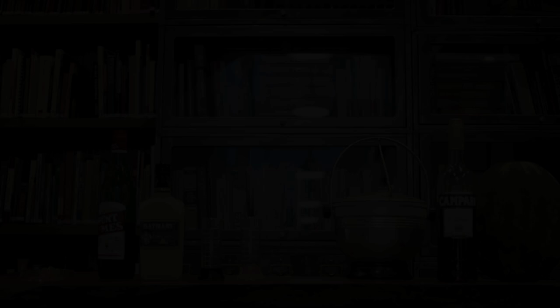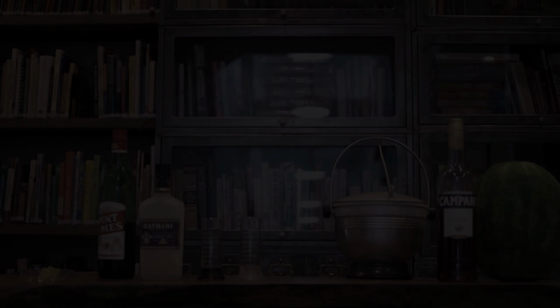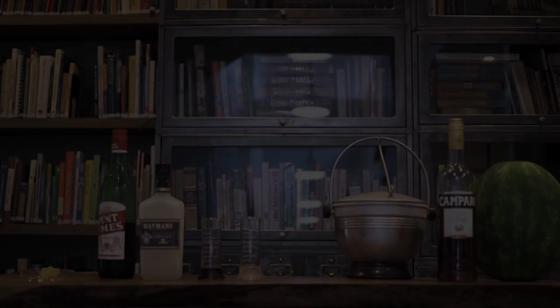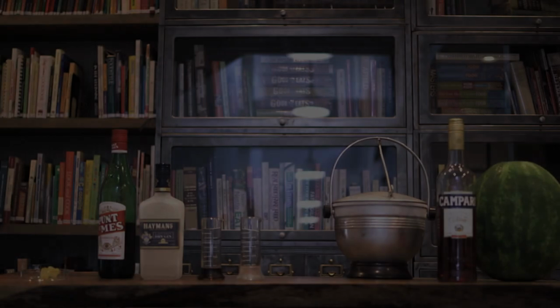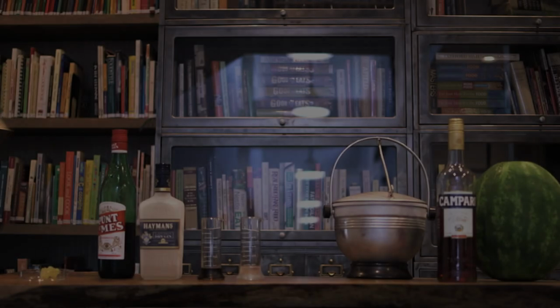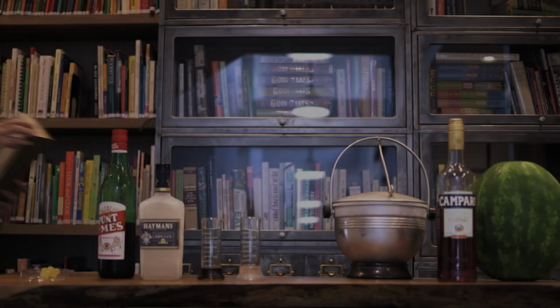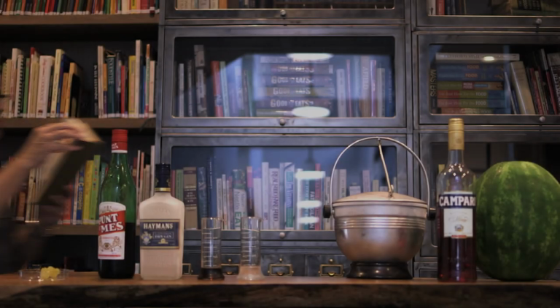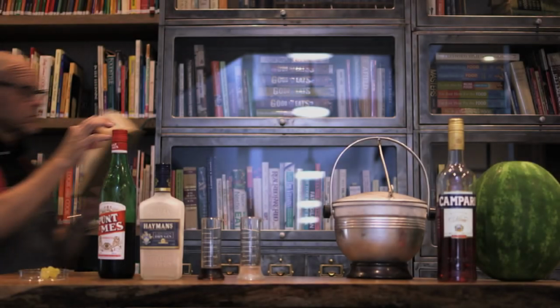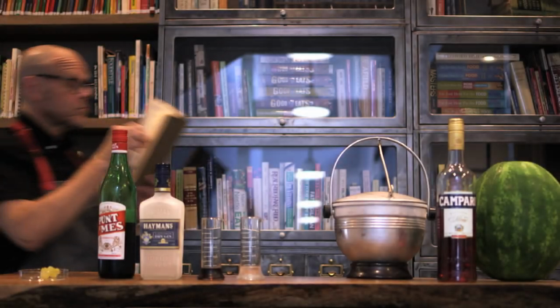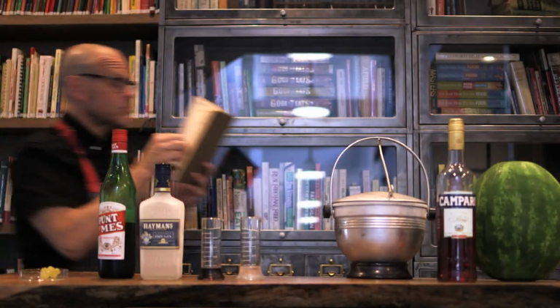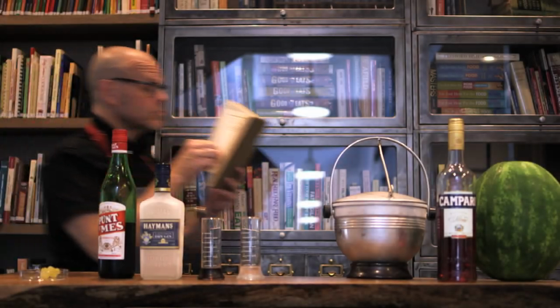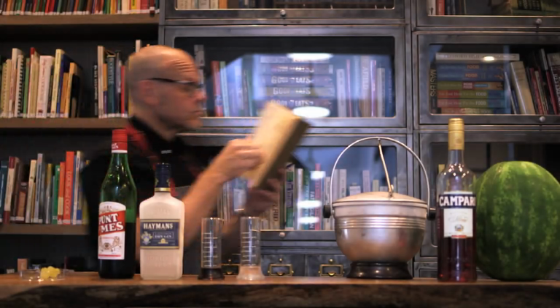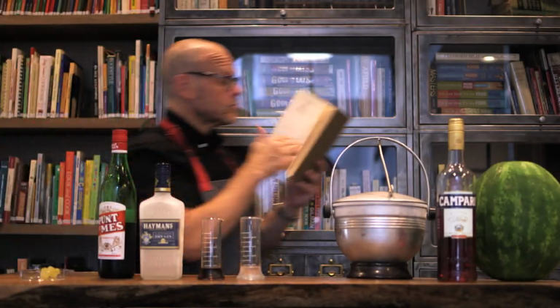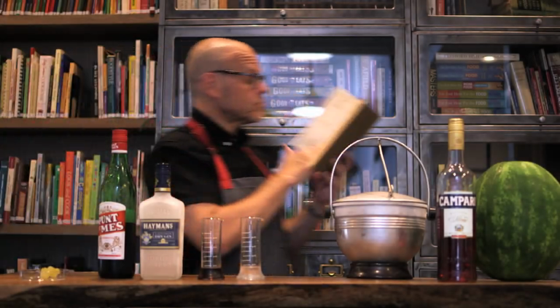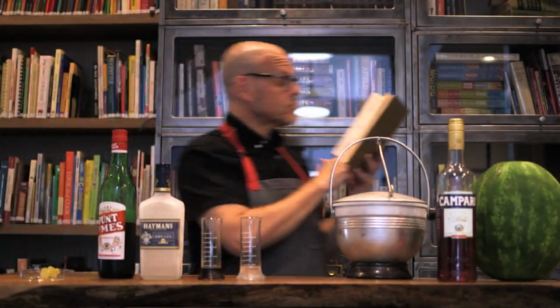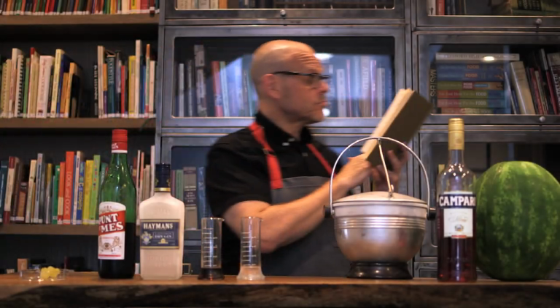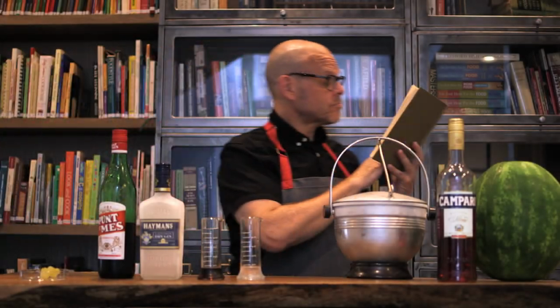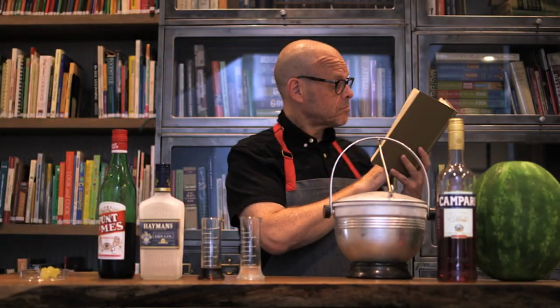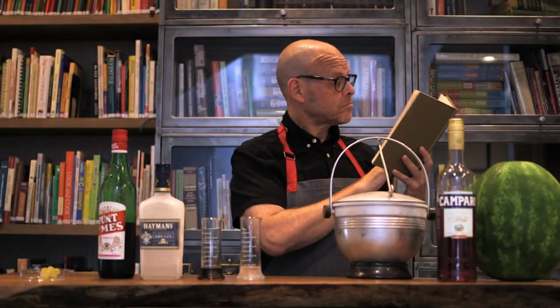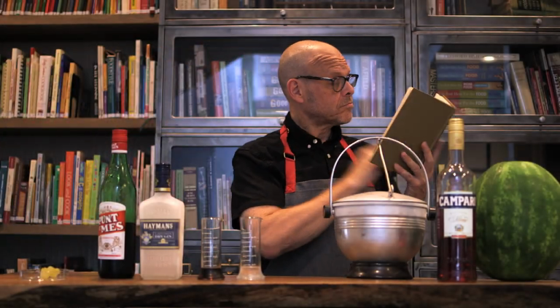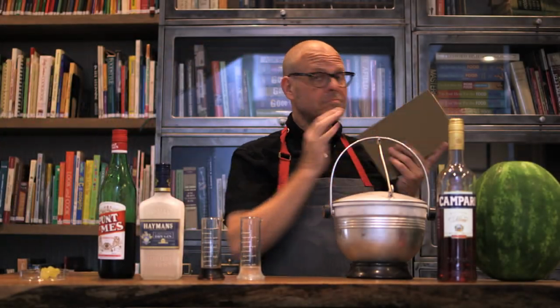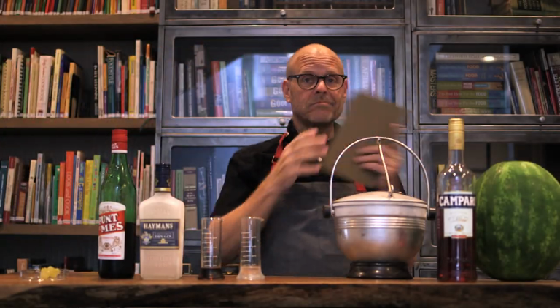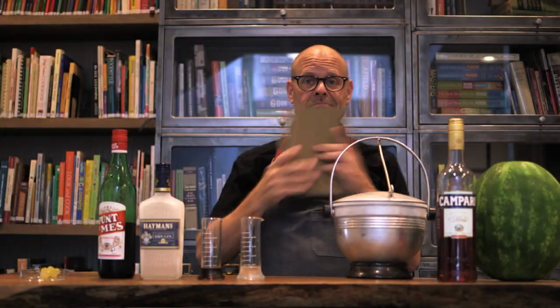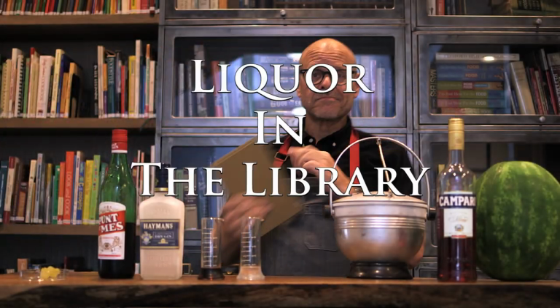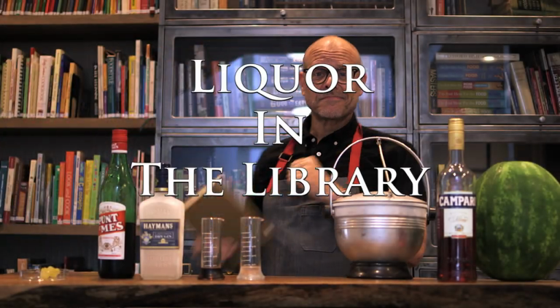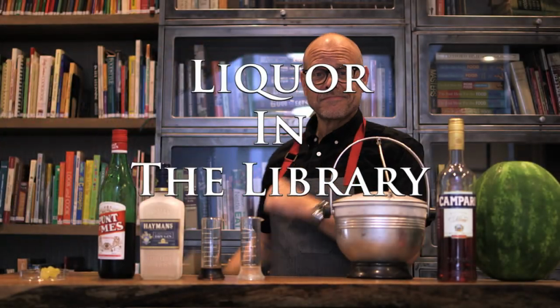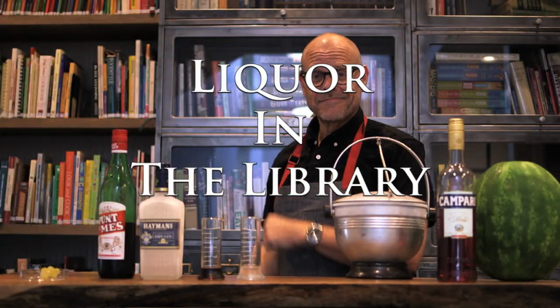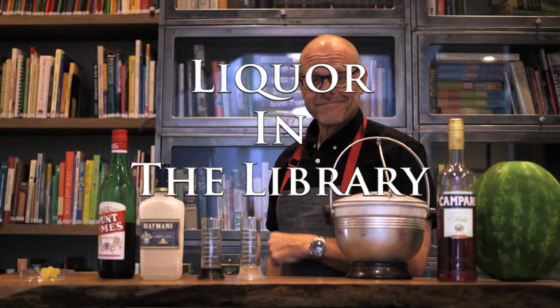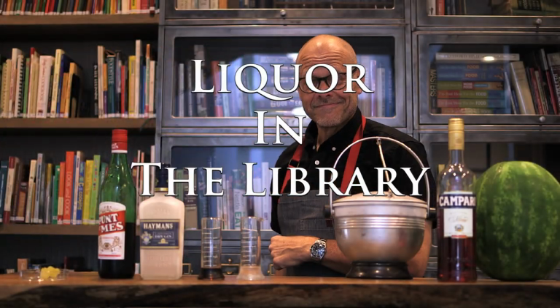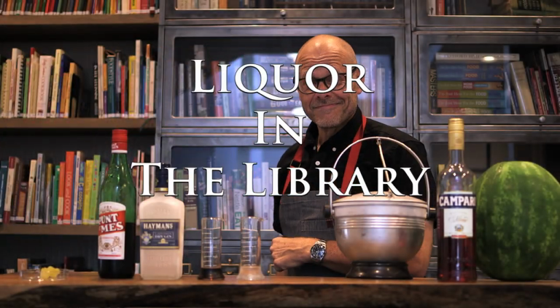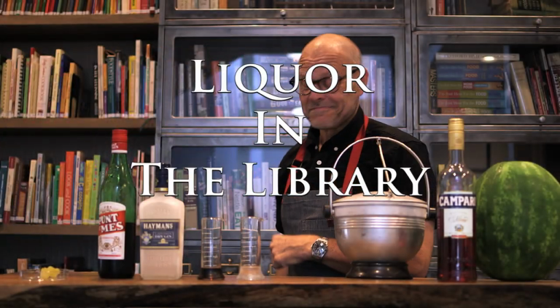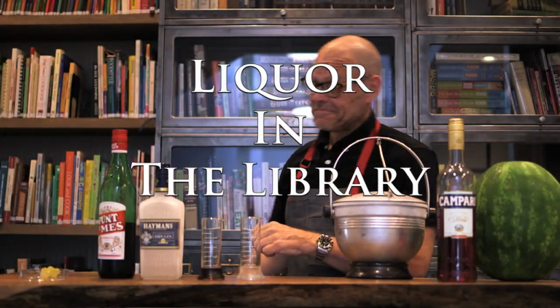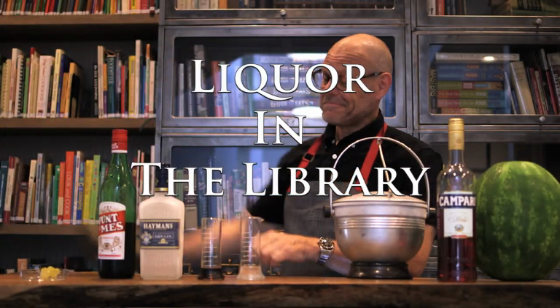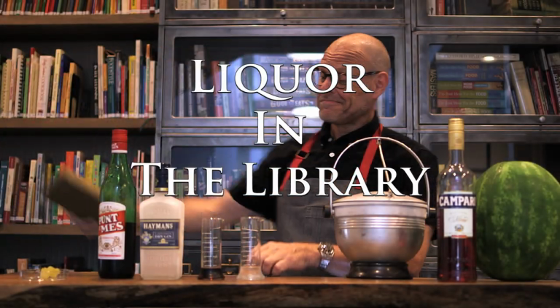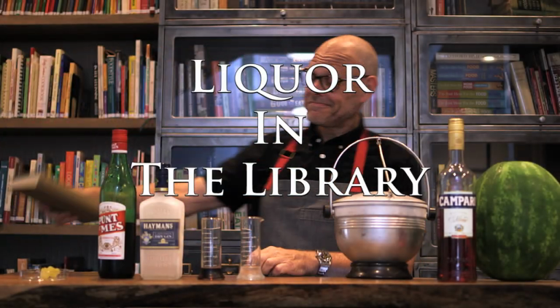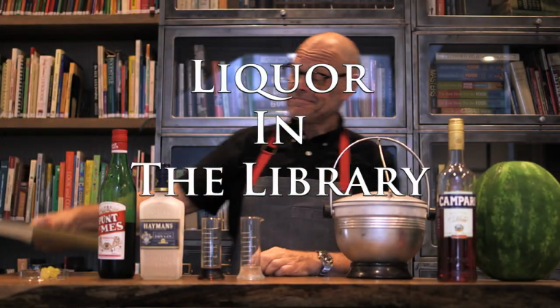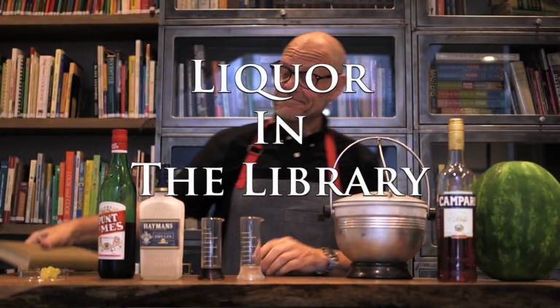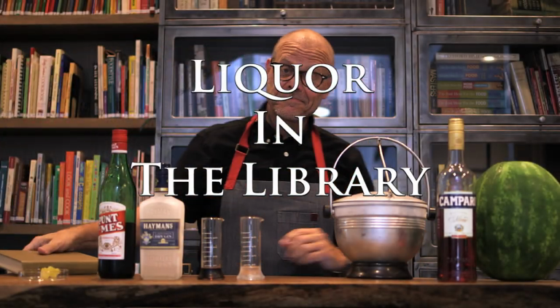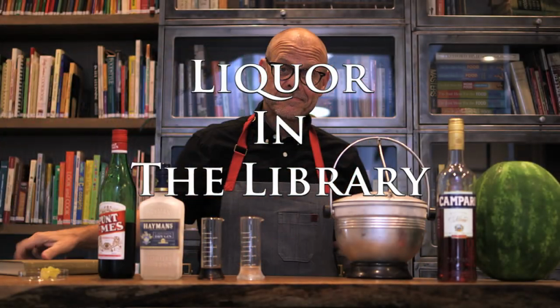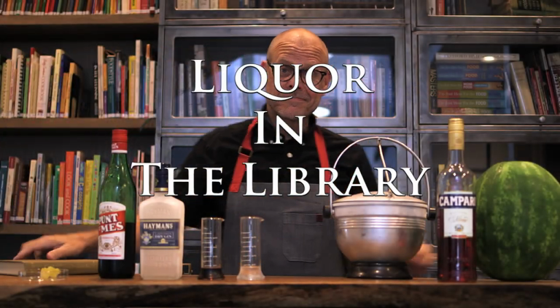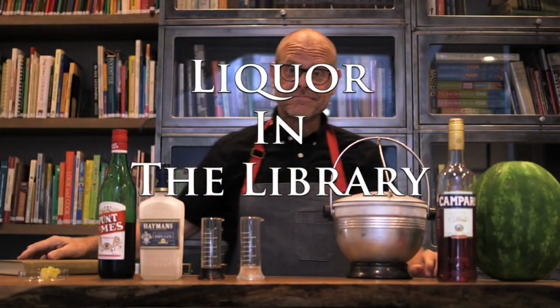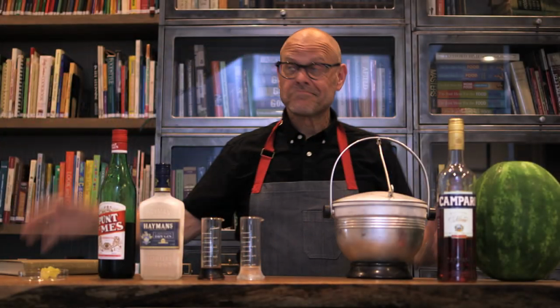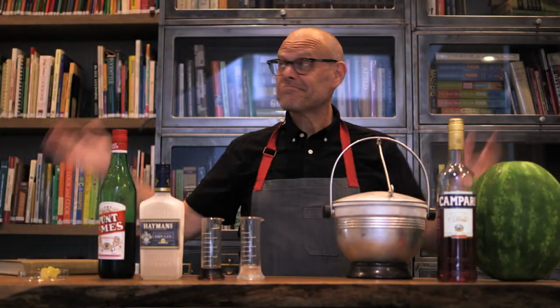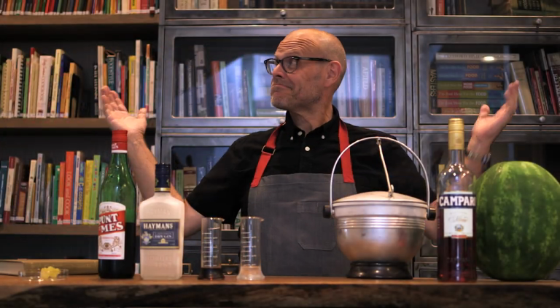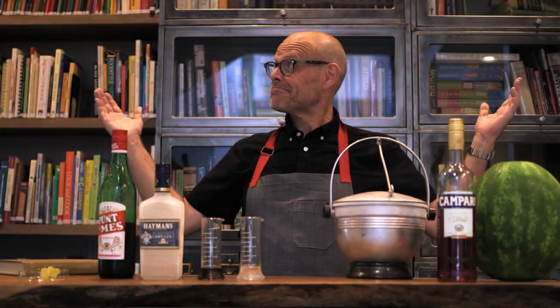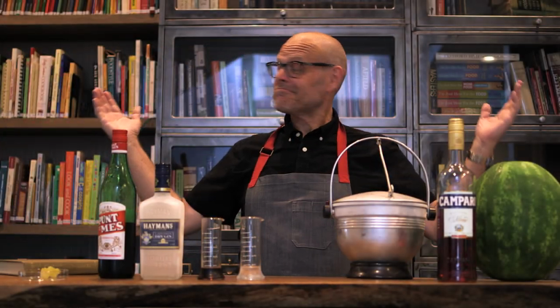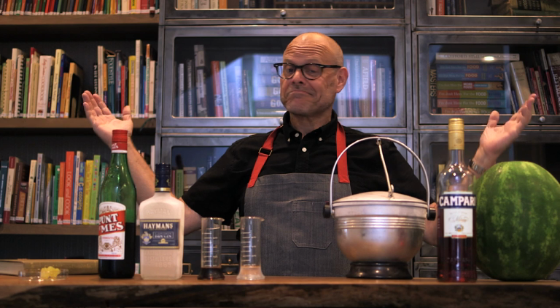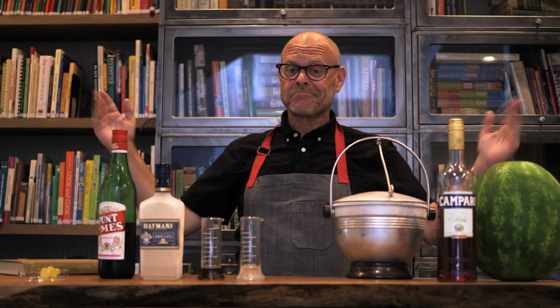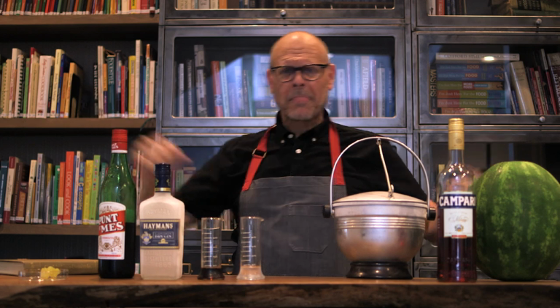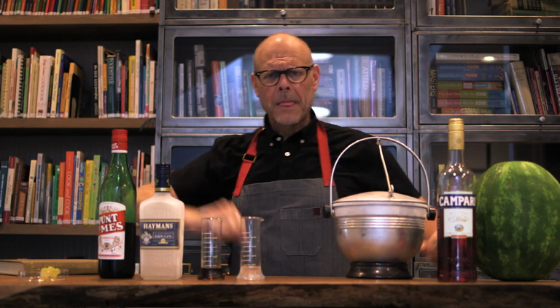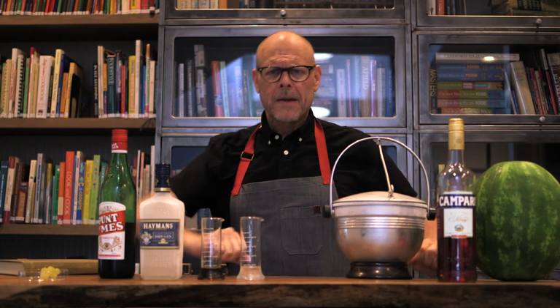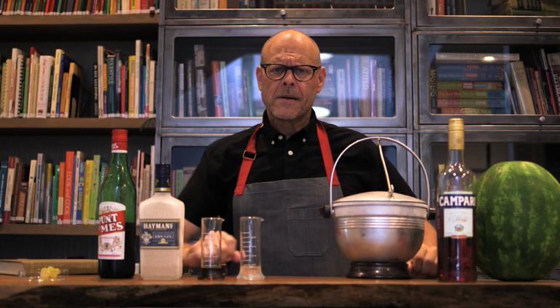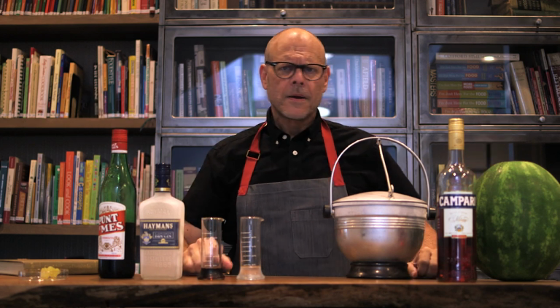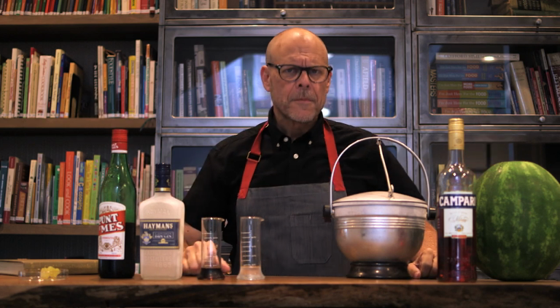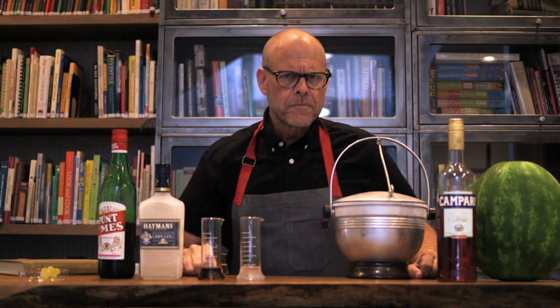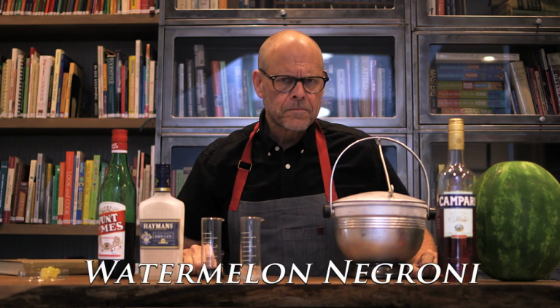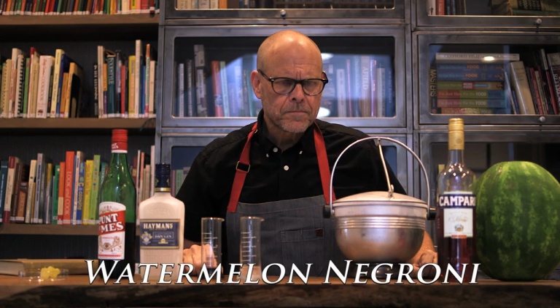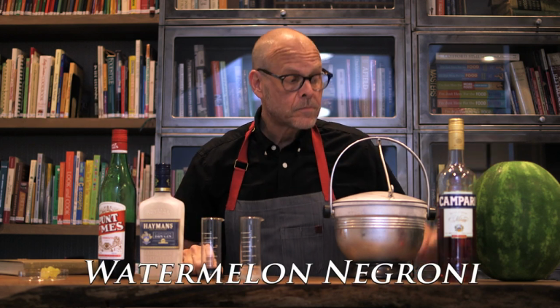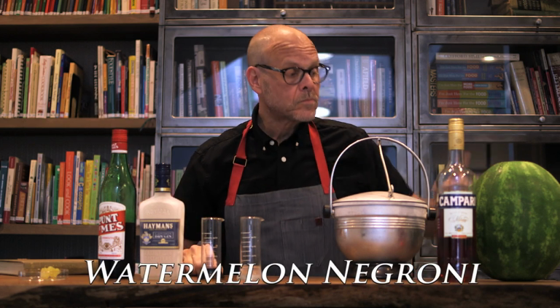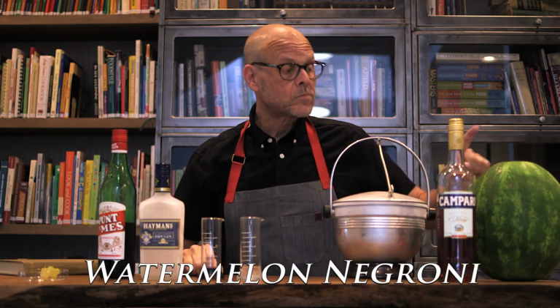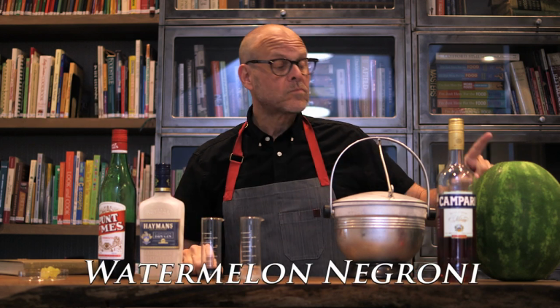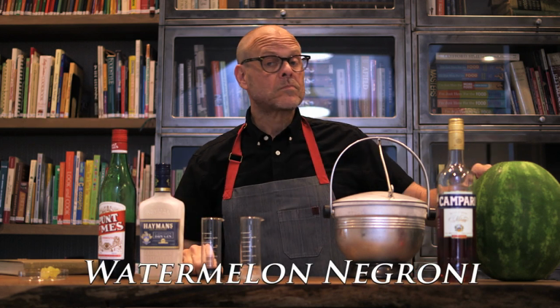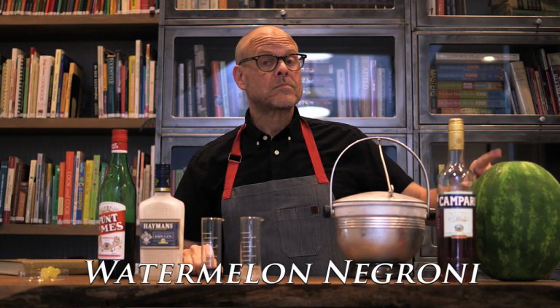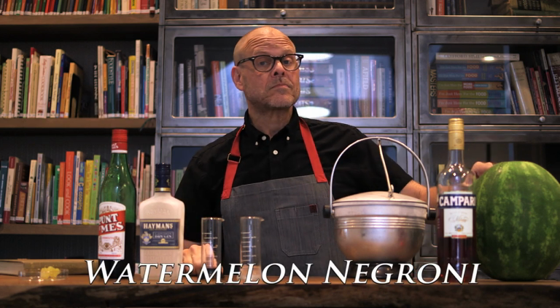And now it's time for another episode of Liquor in the Library. Today, we'll be making a watermelon Negroni.